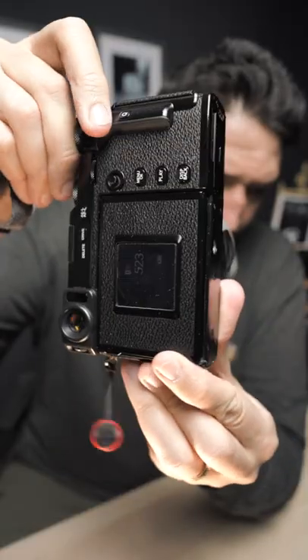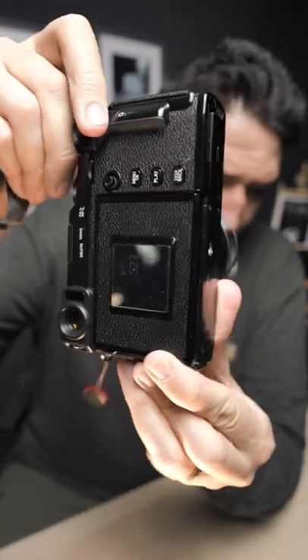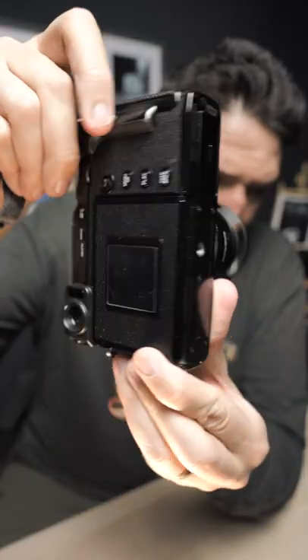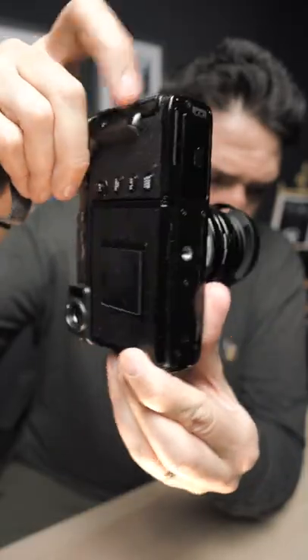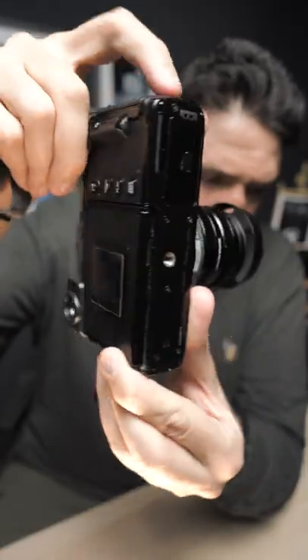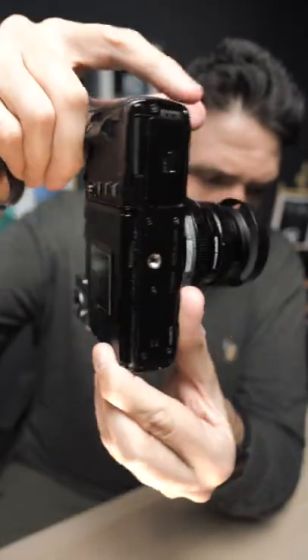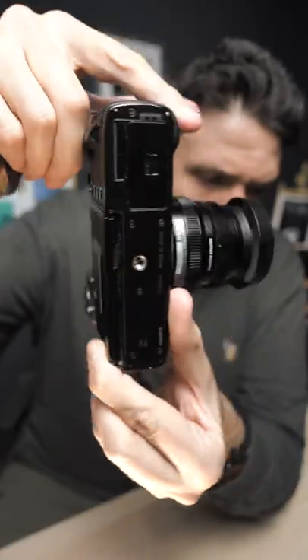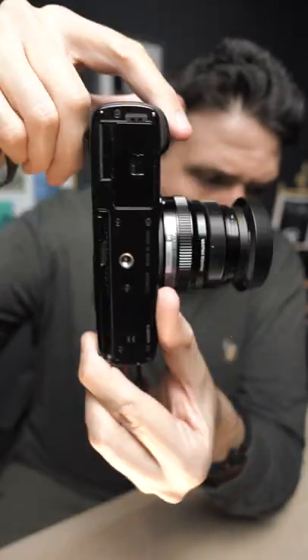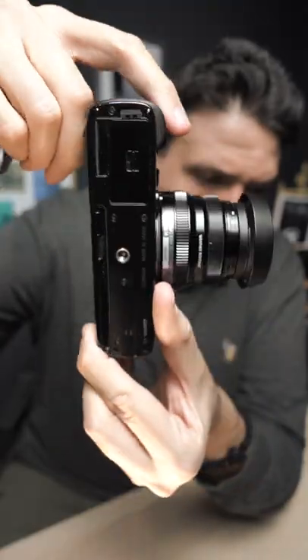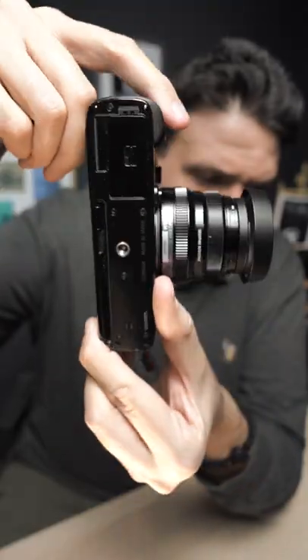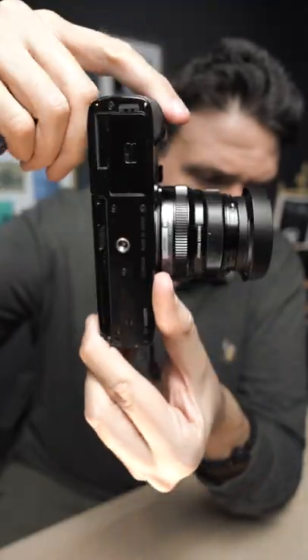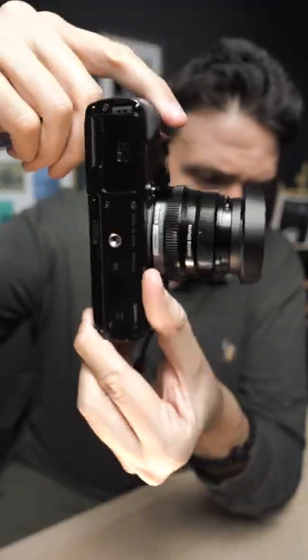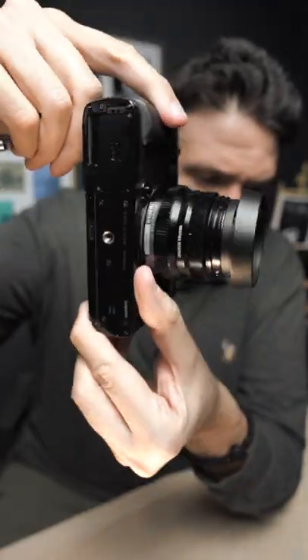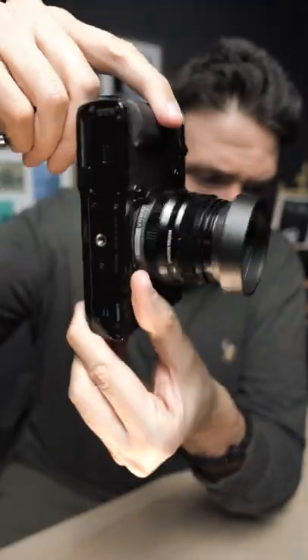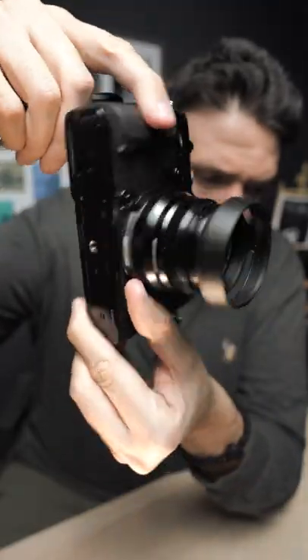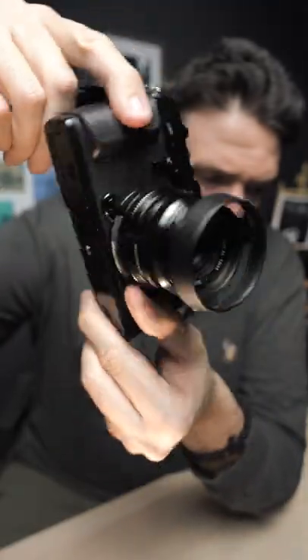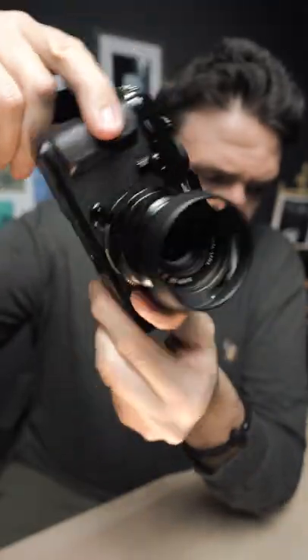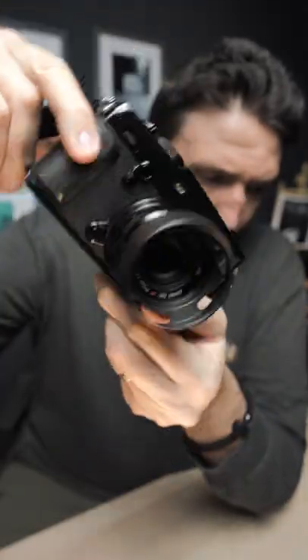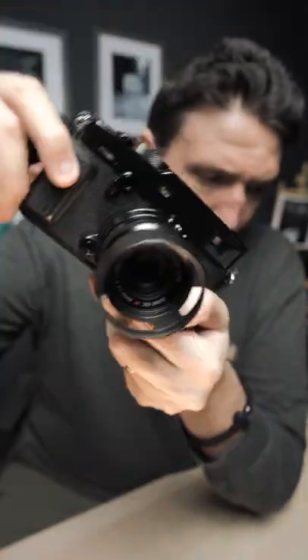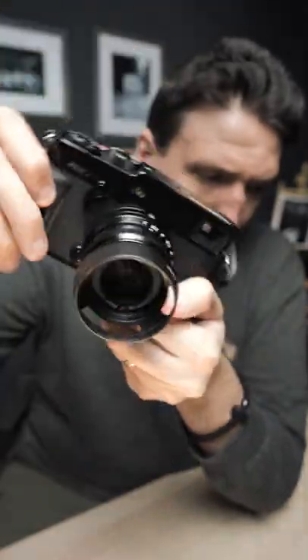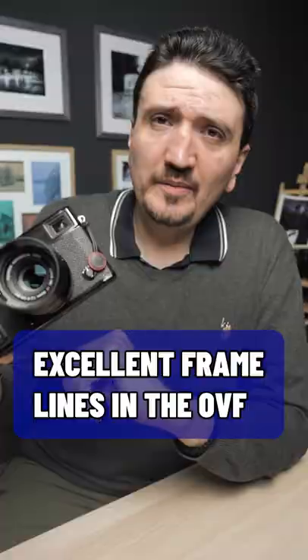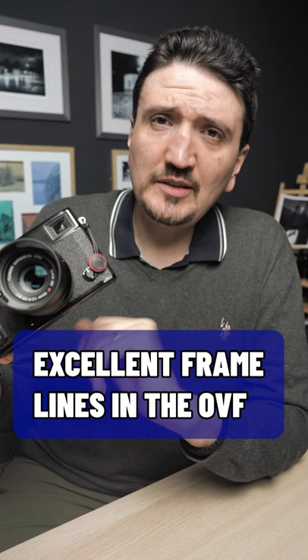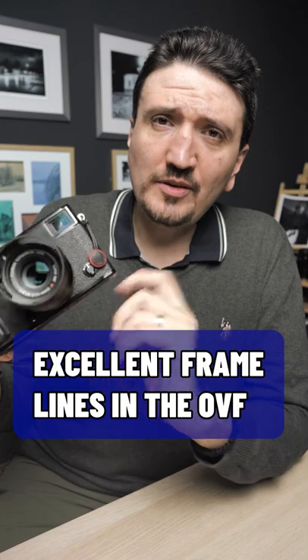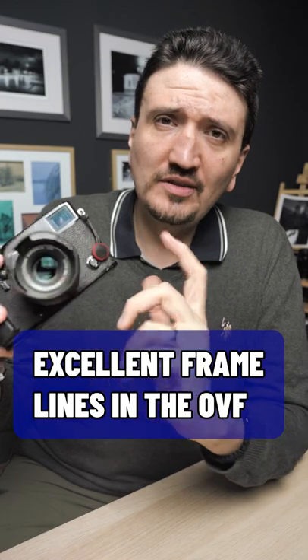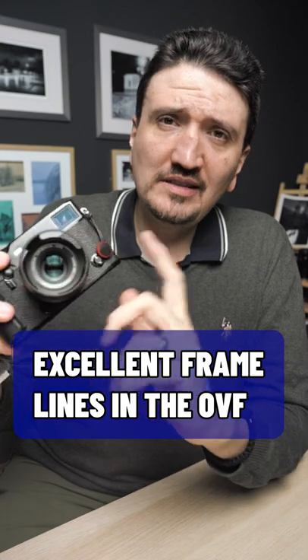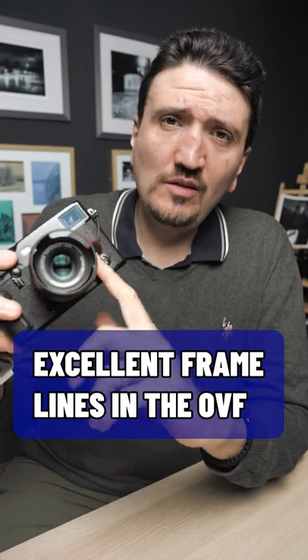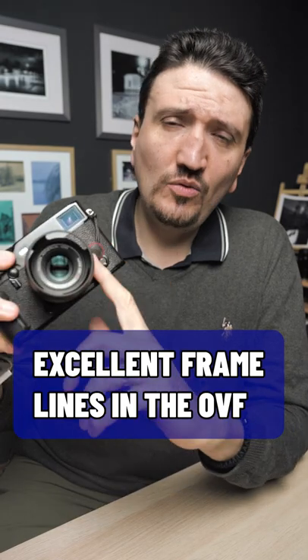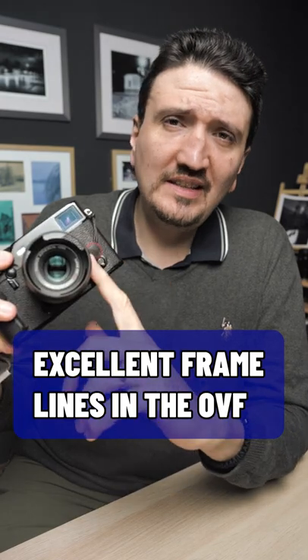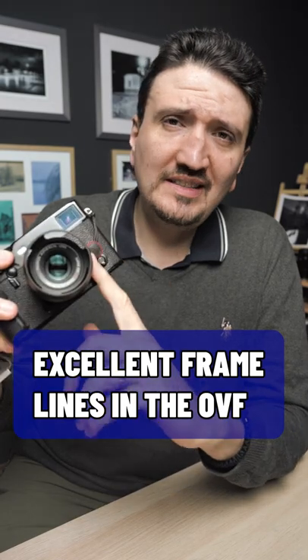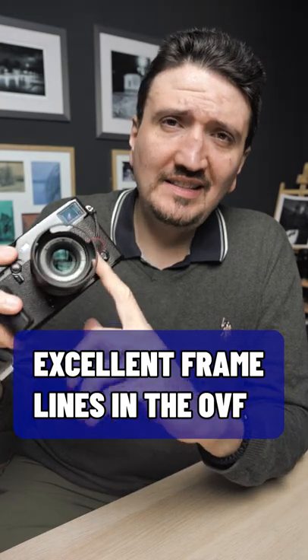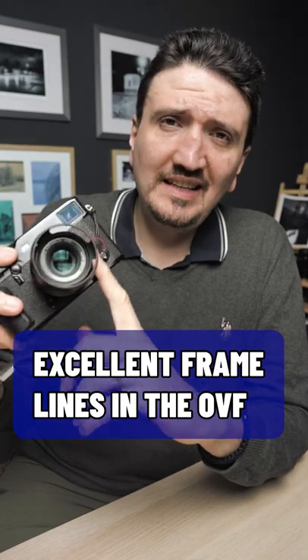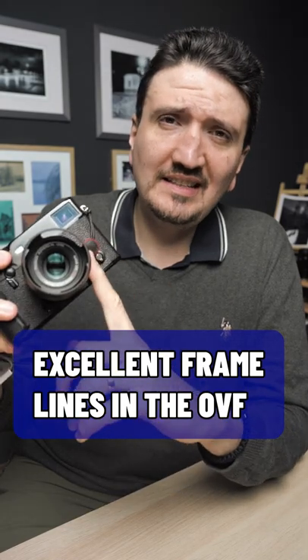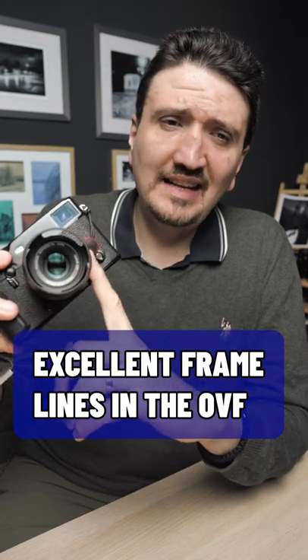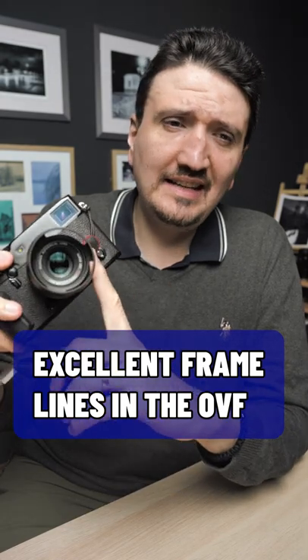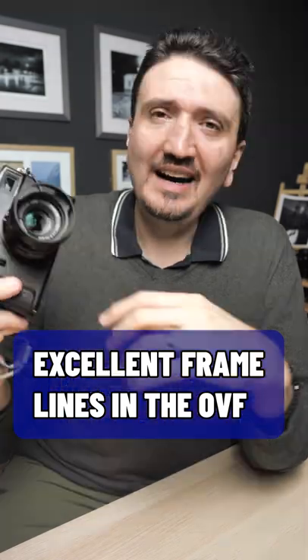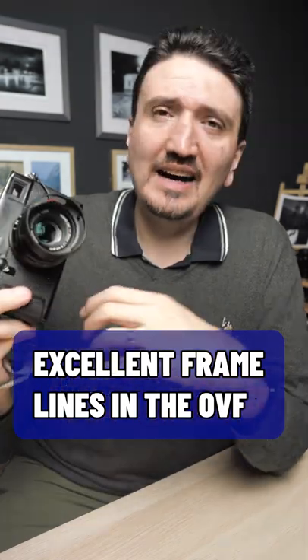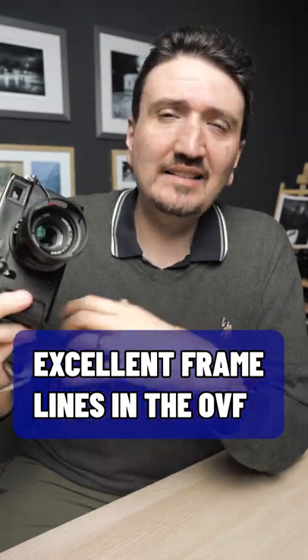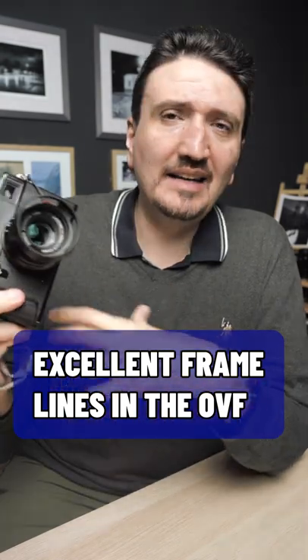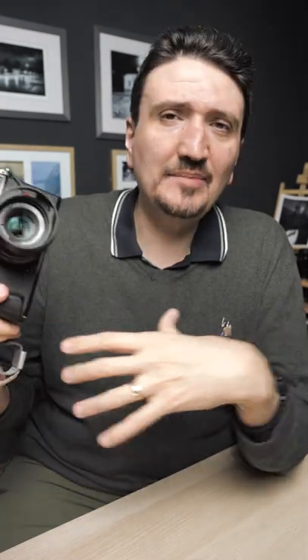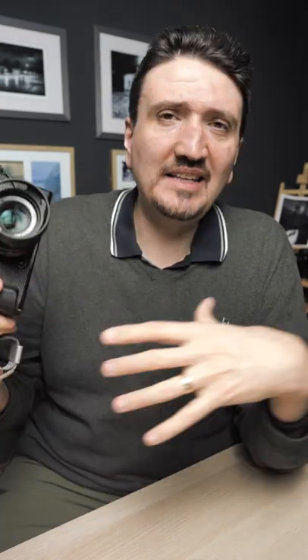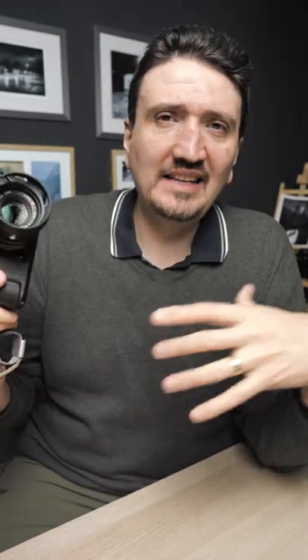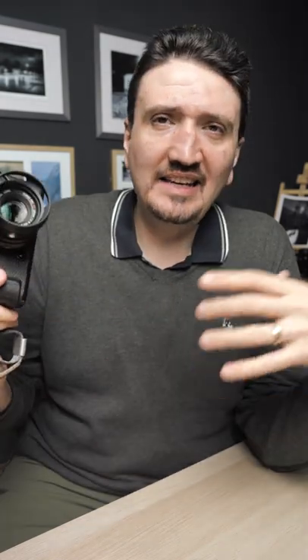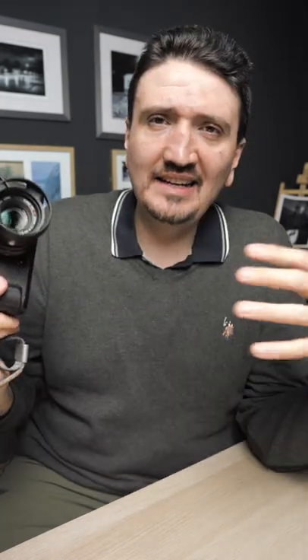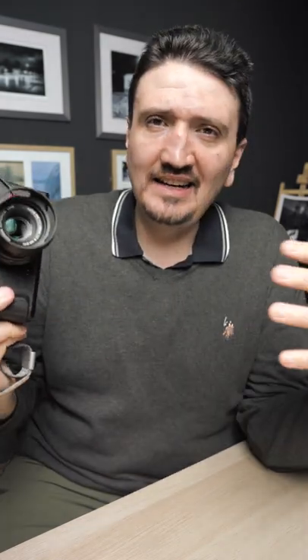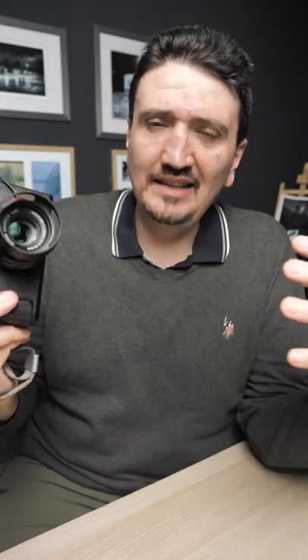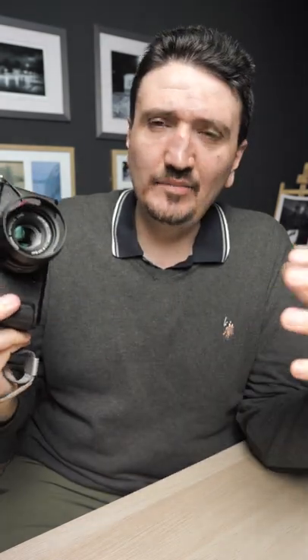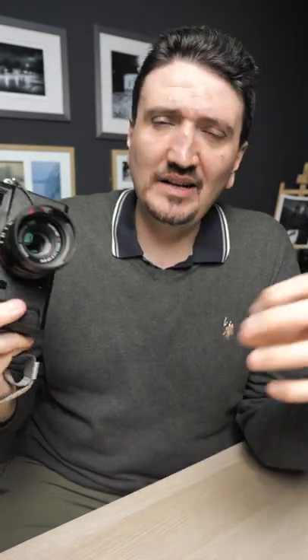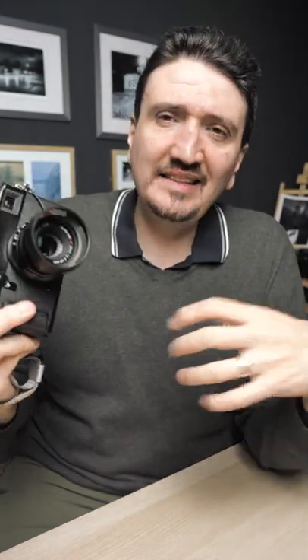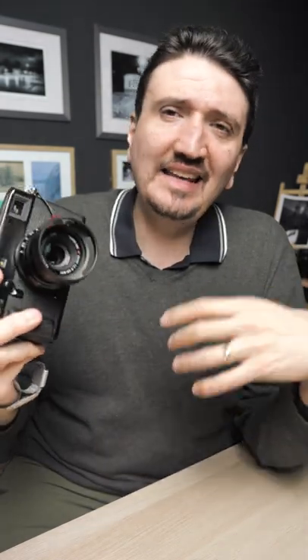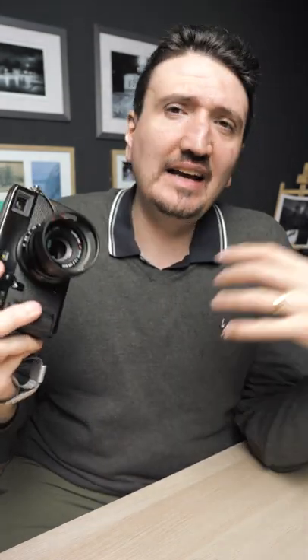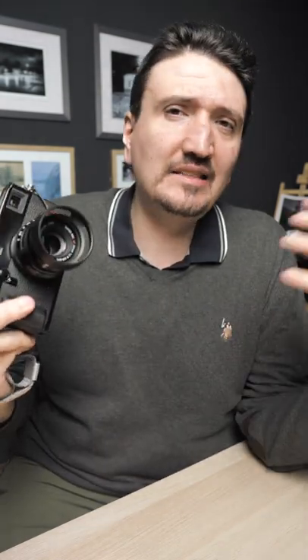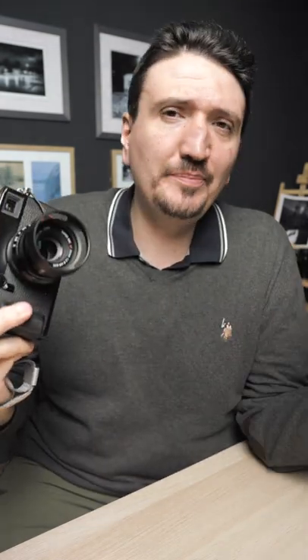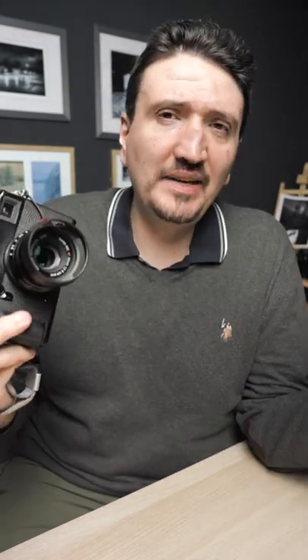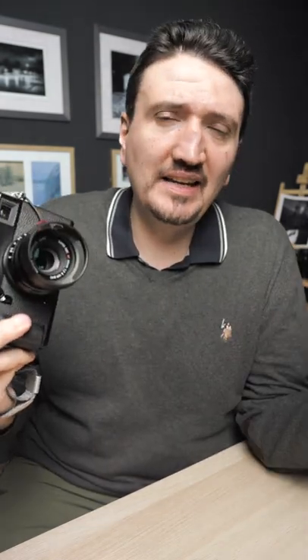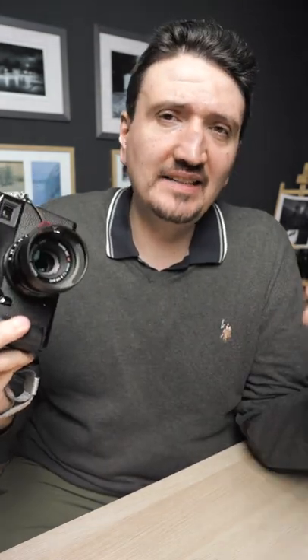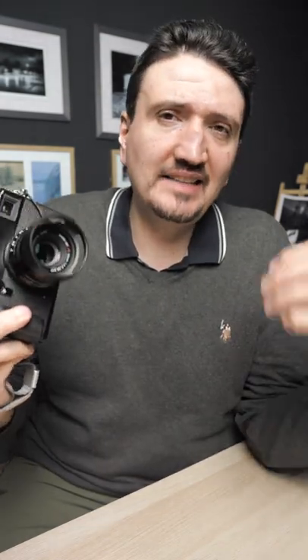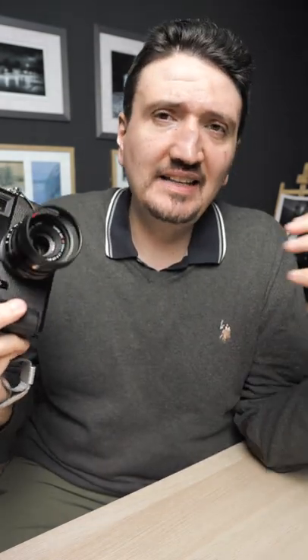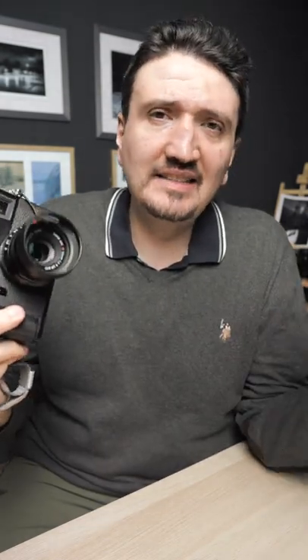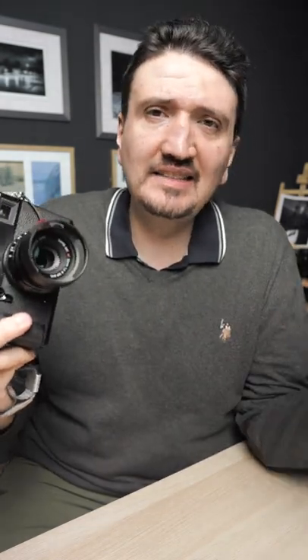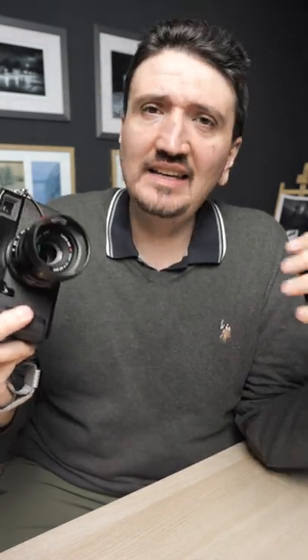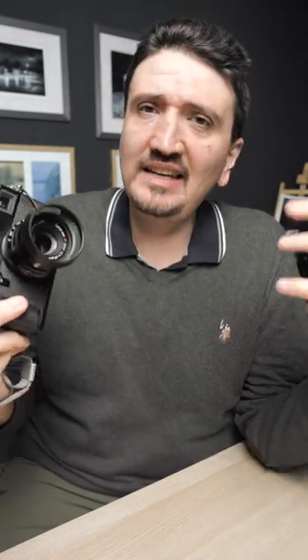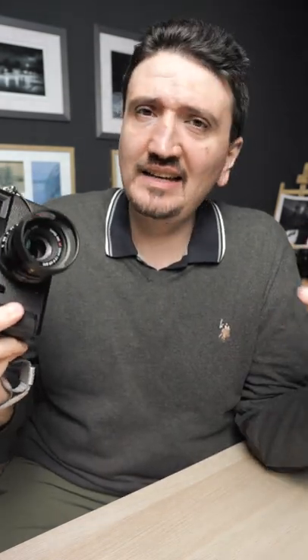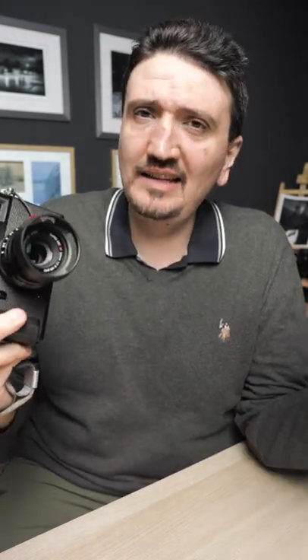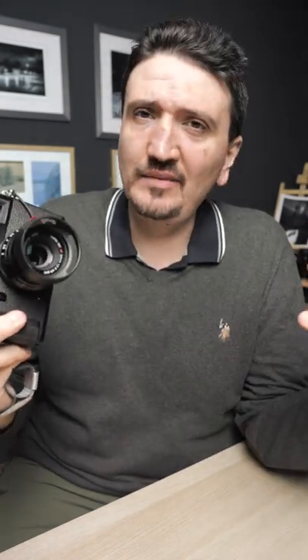The frame lines of the Fujifilm X-Pro3 with this lens are something incredible. The experience is incredible.